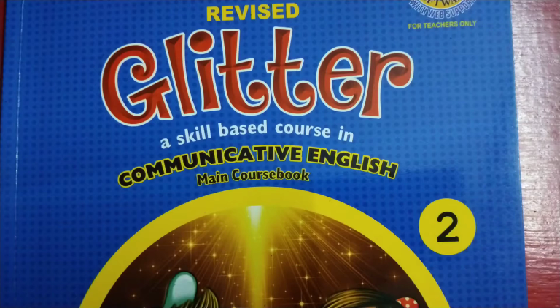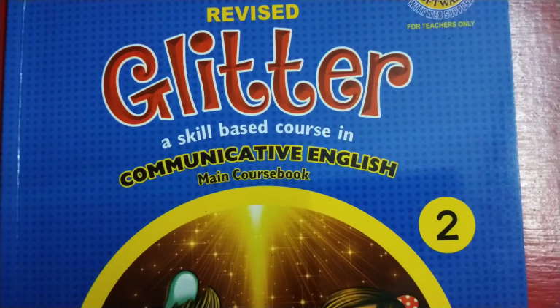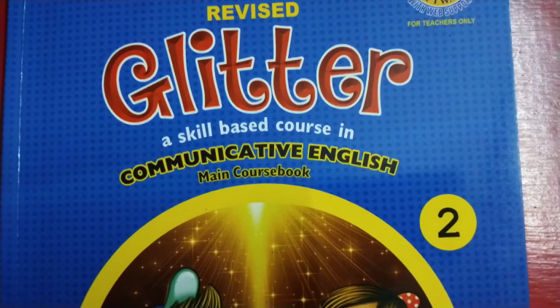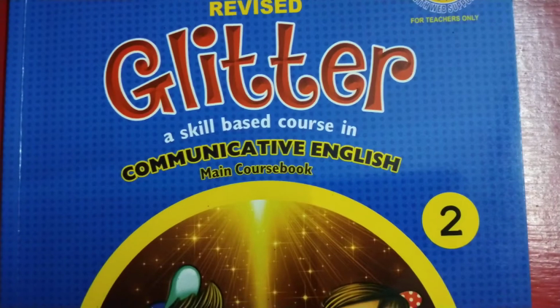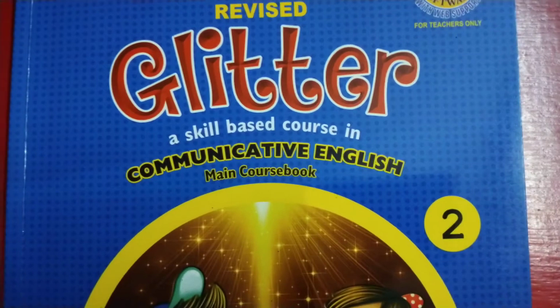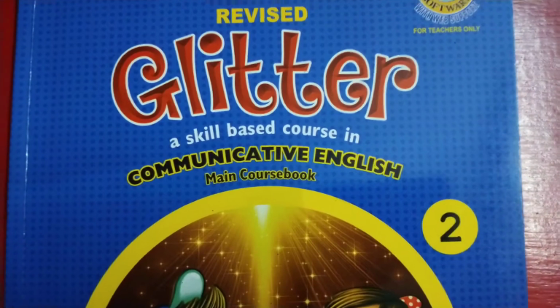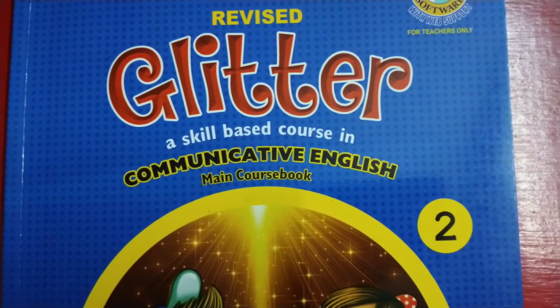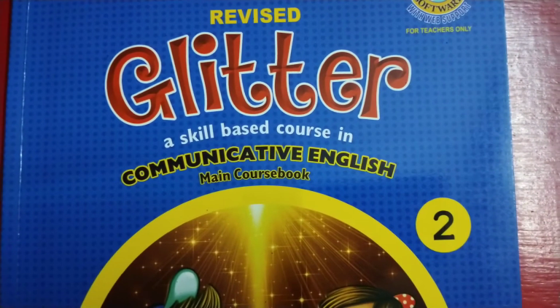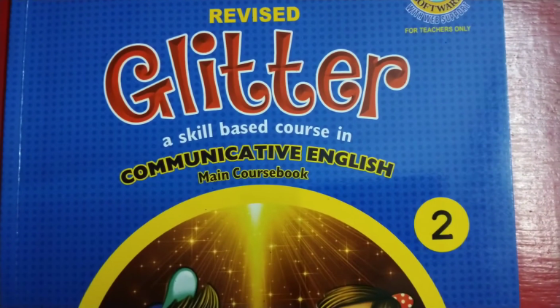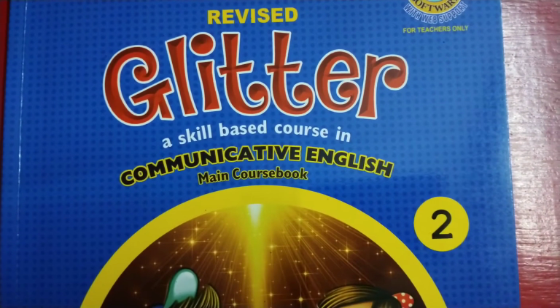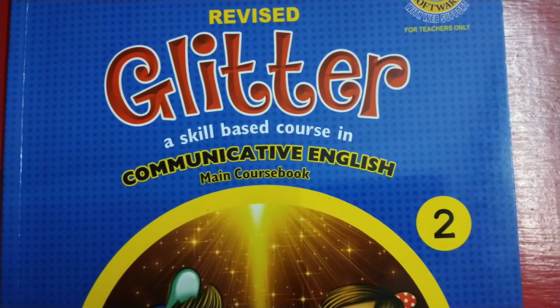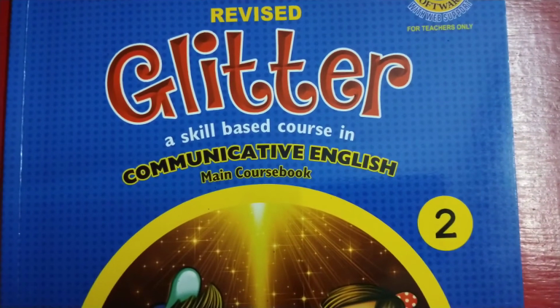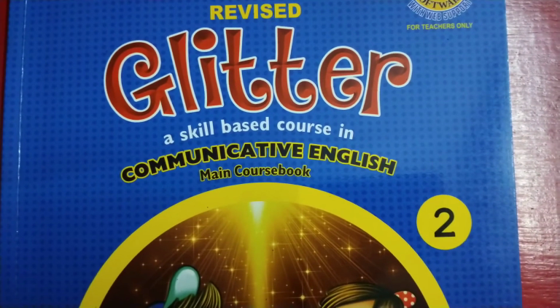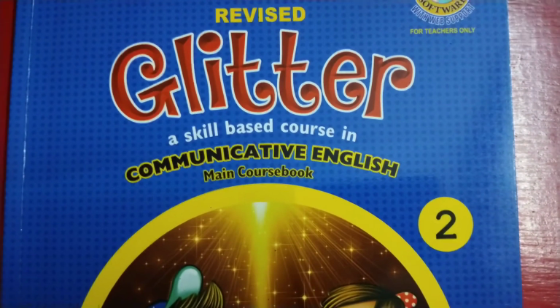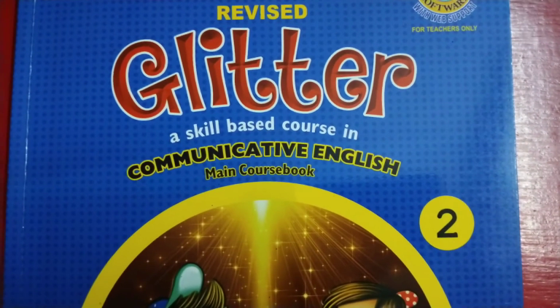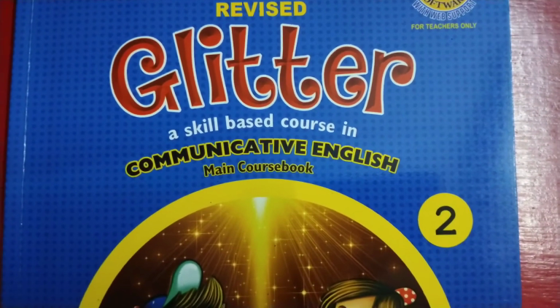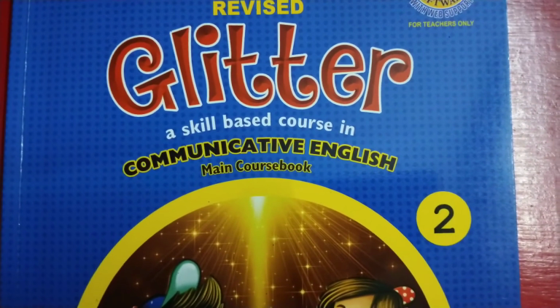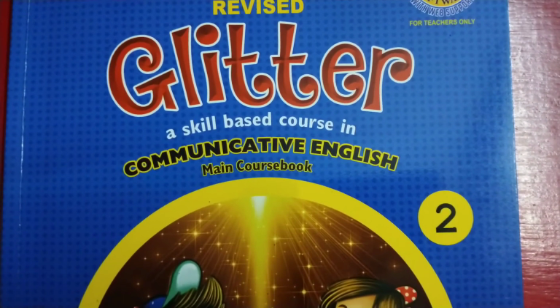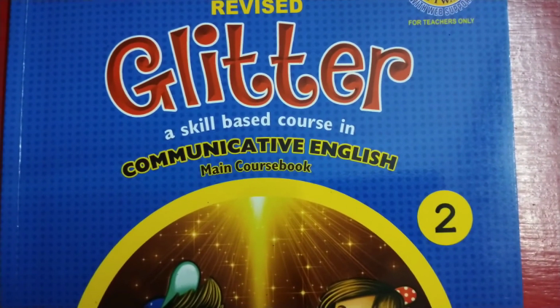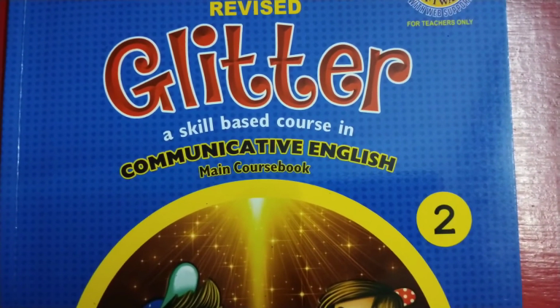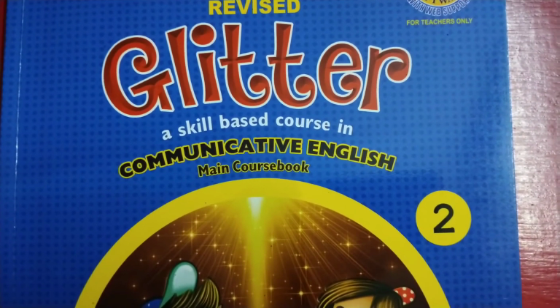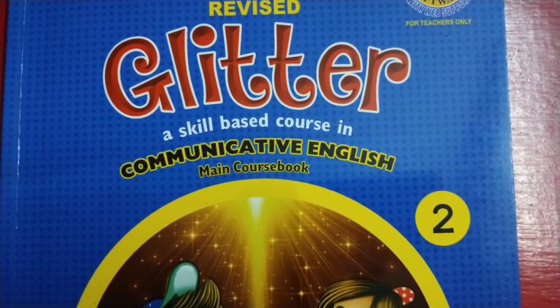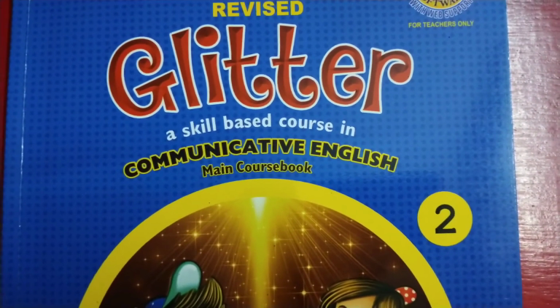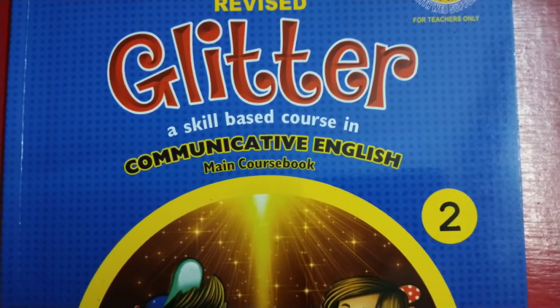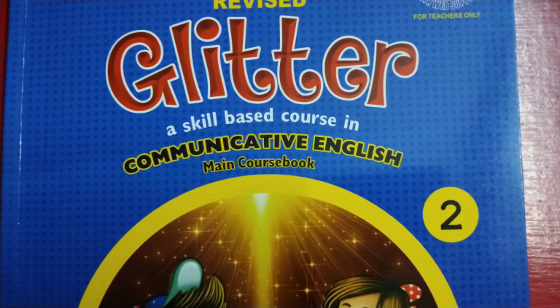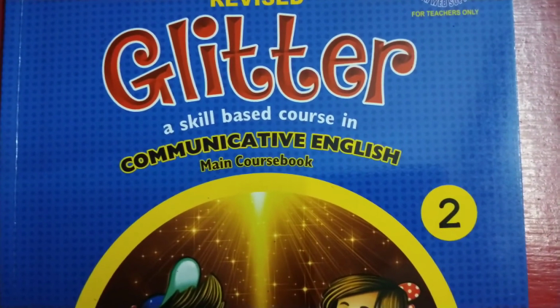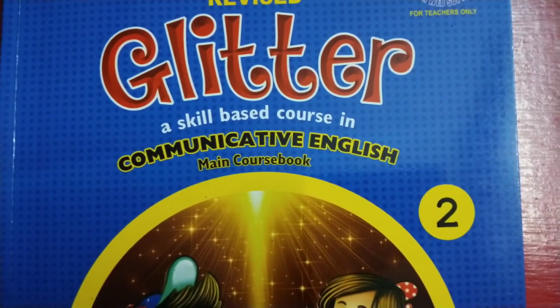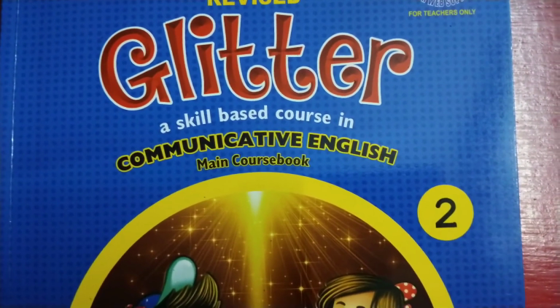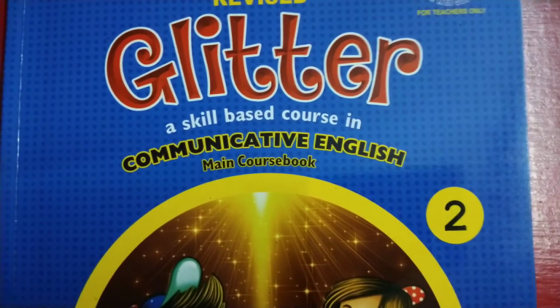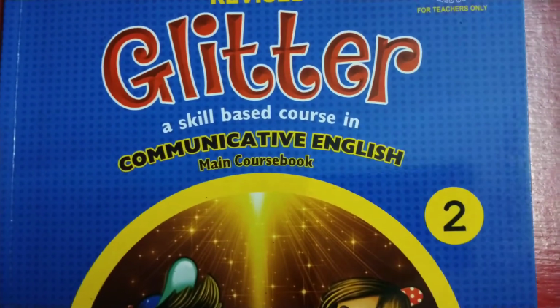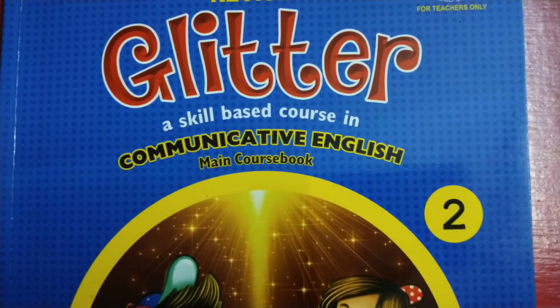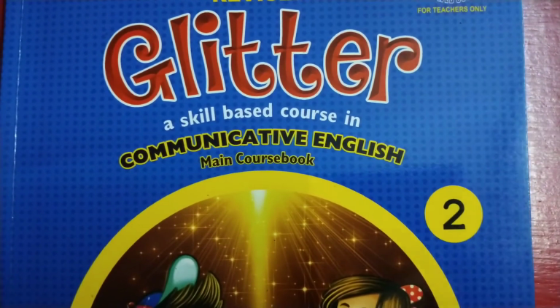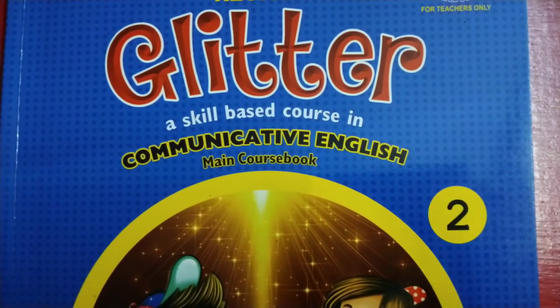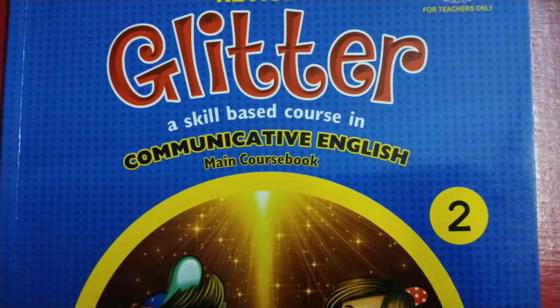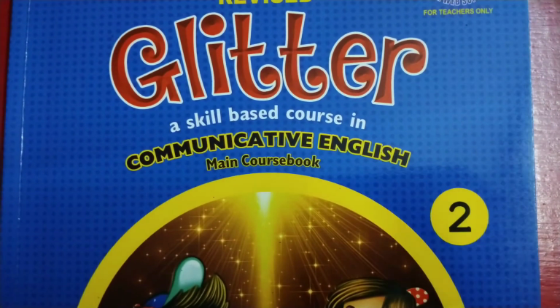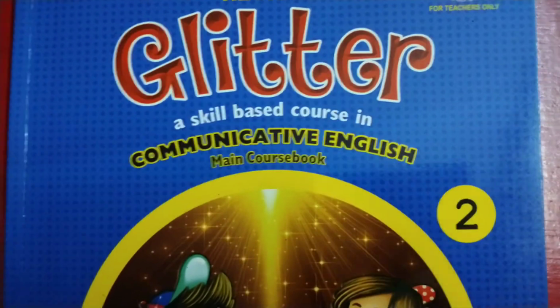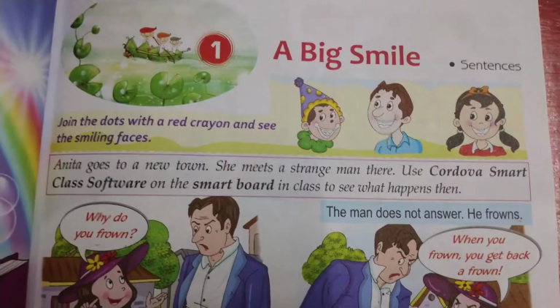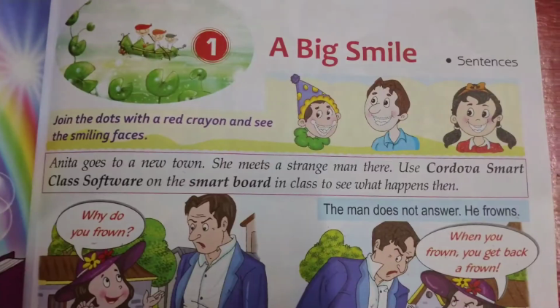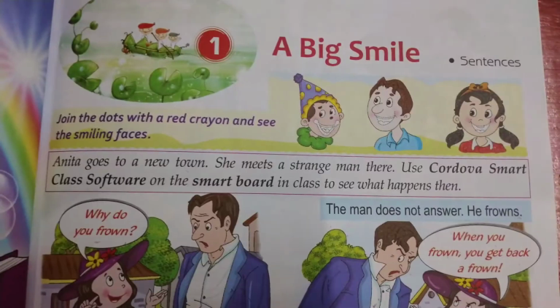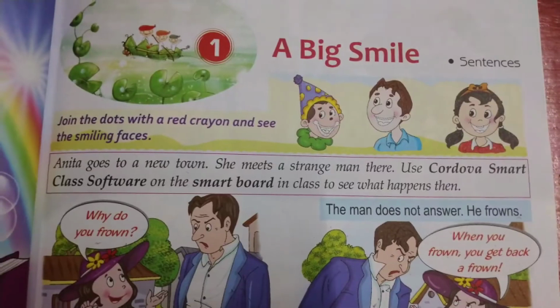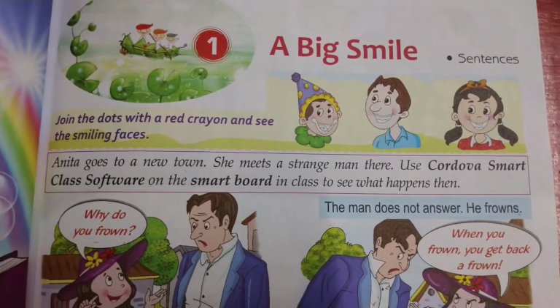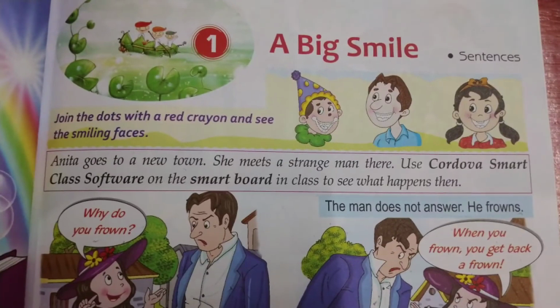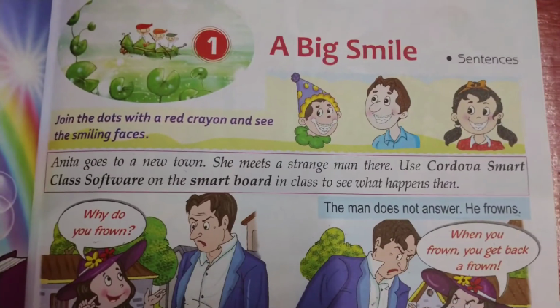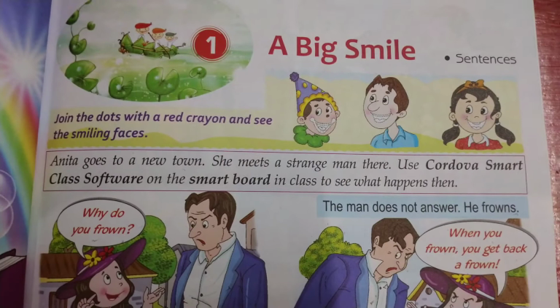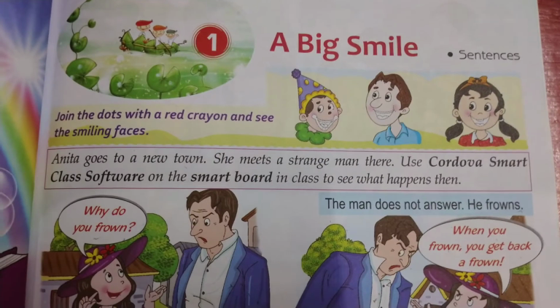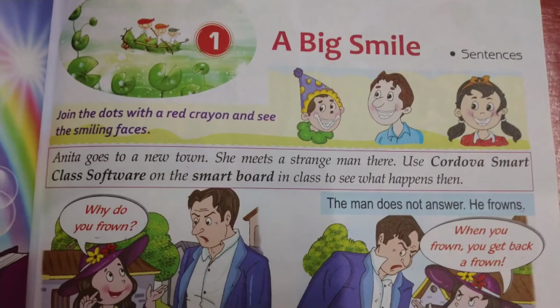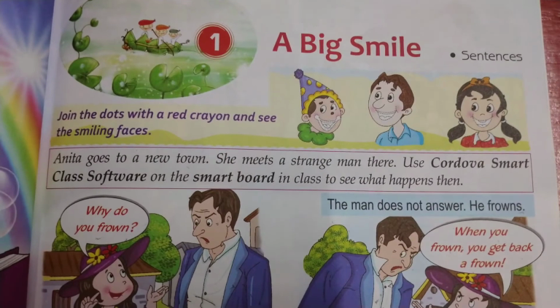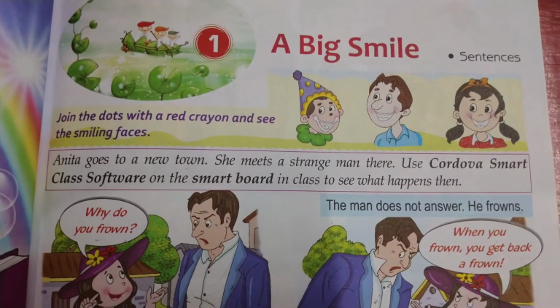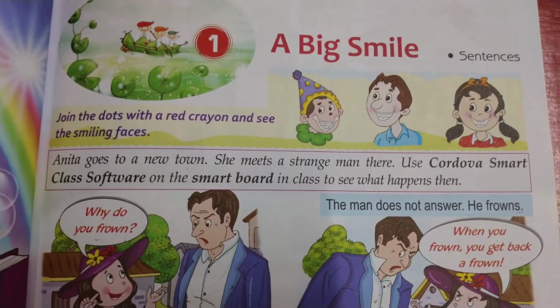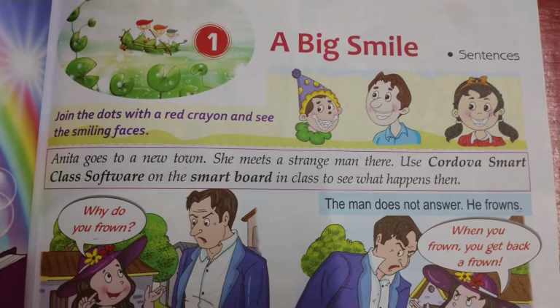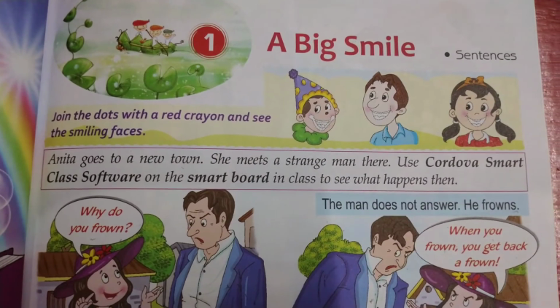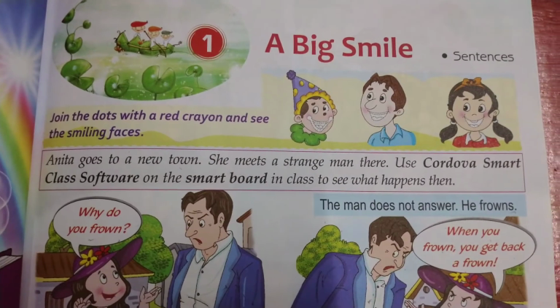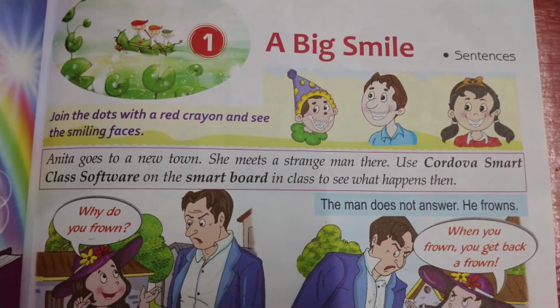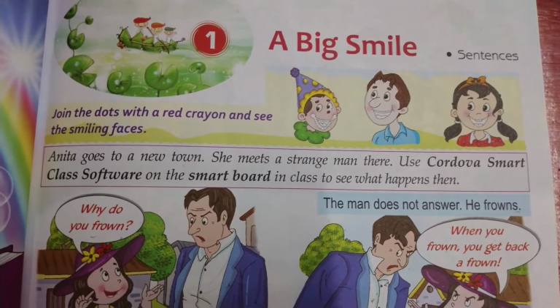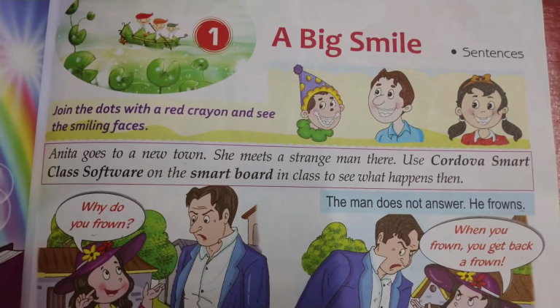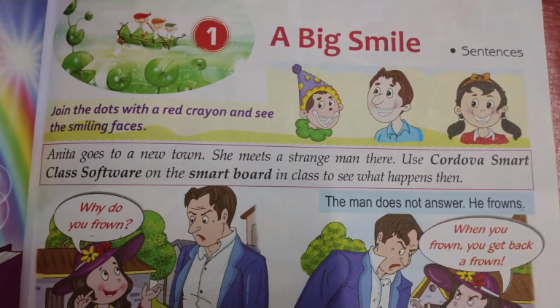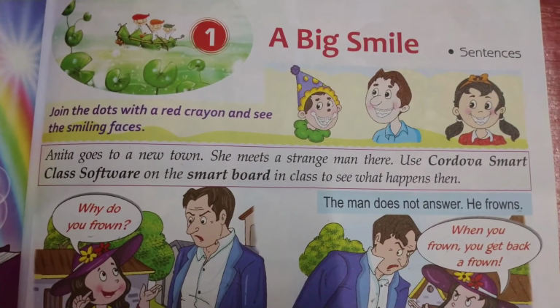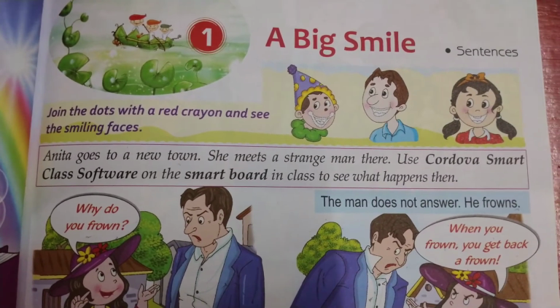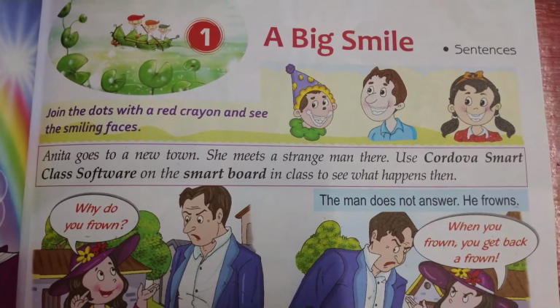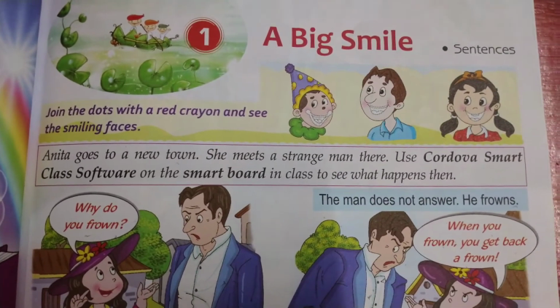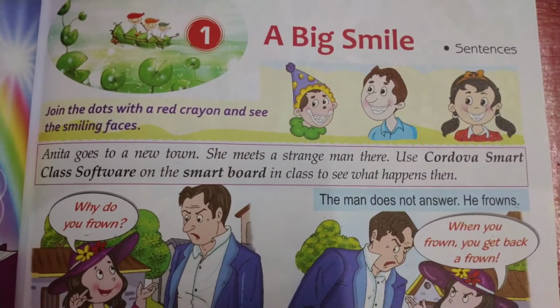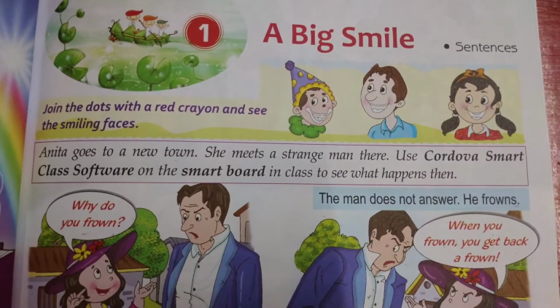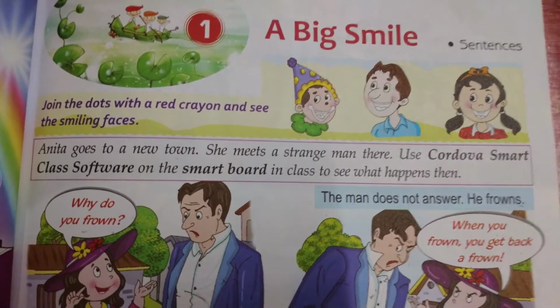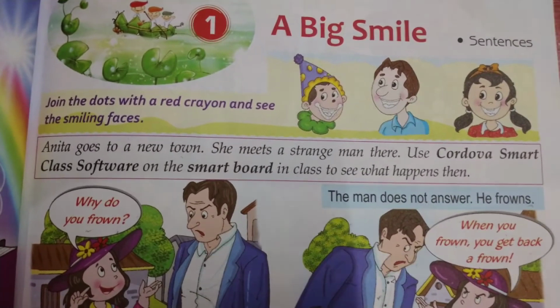This is your English book Glitter of class 2. Today we will do the exercise of lesson number 1.